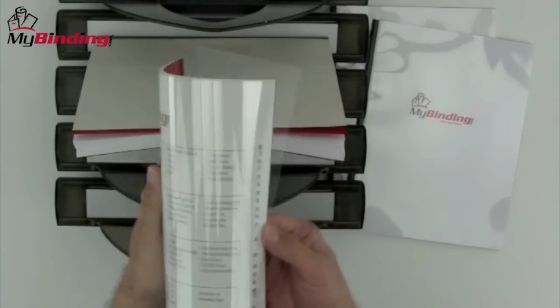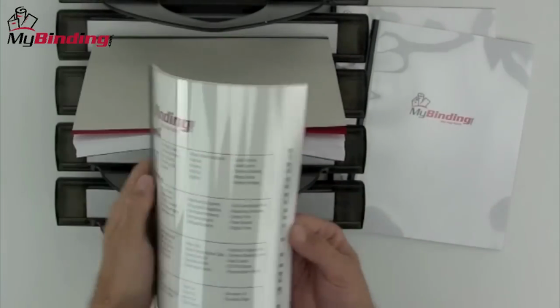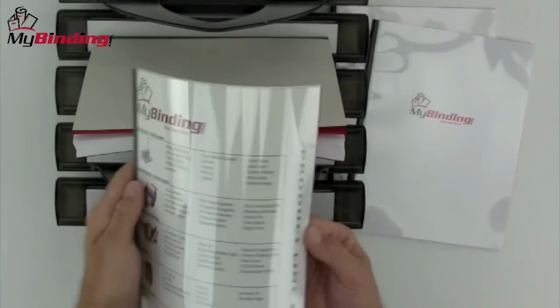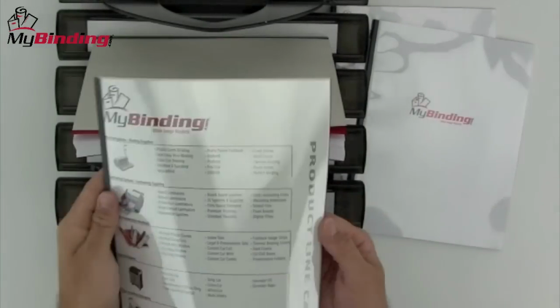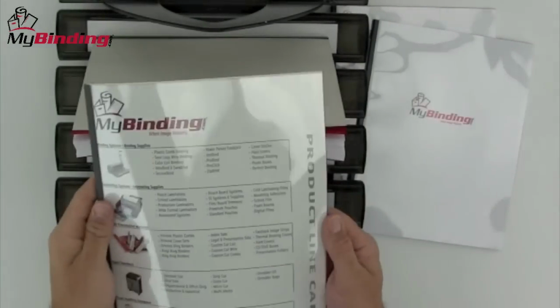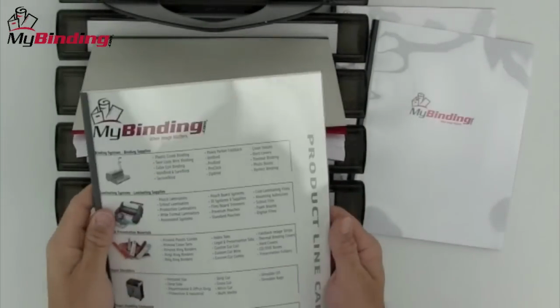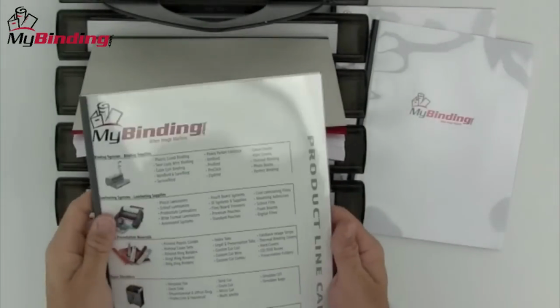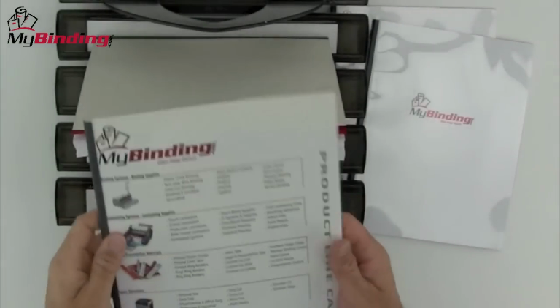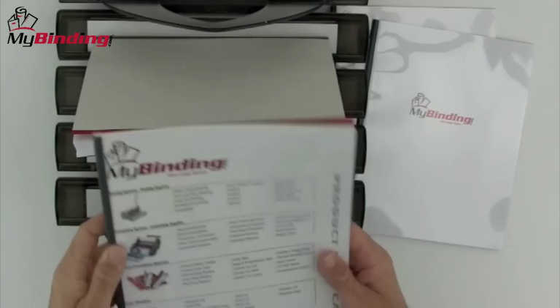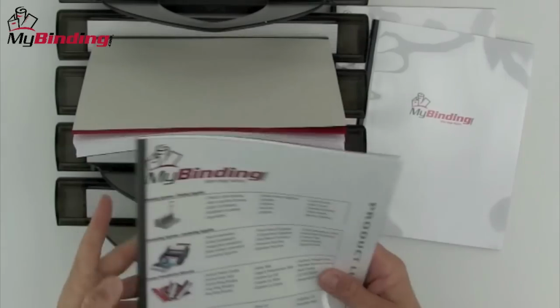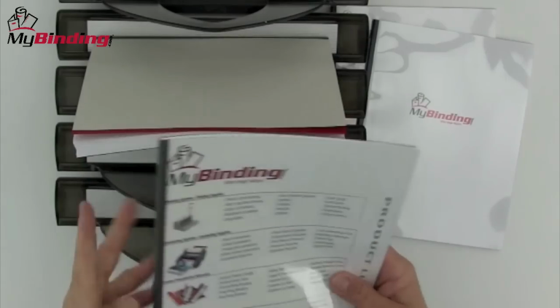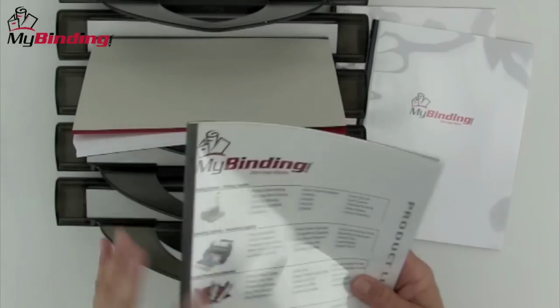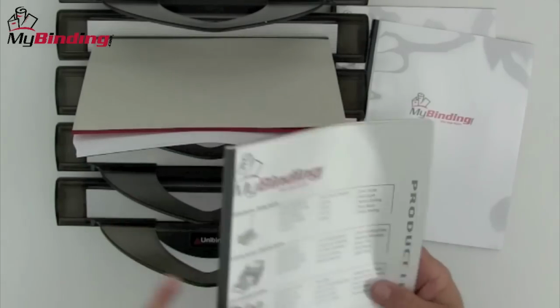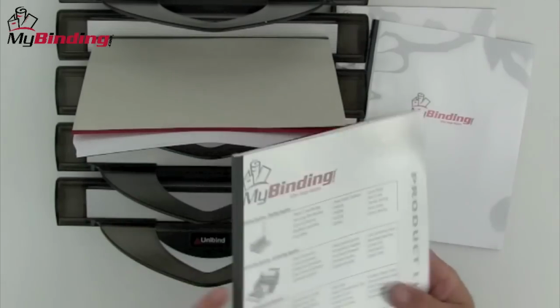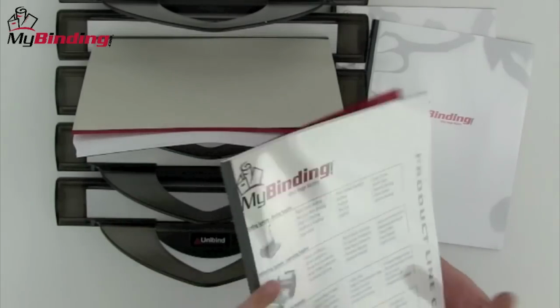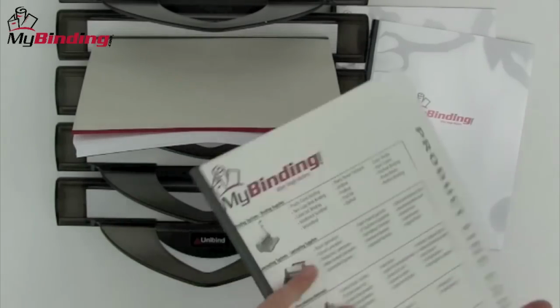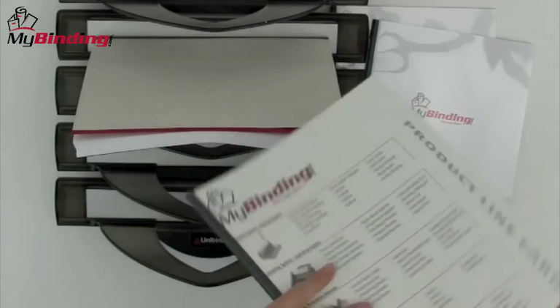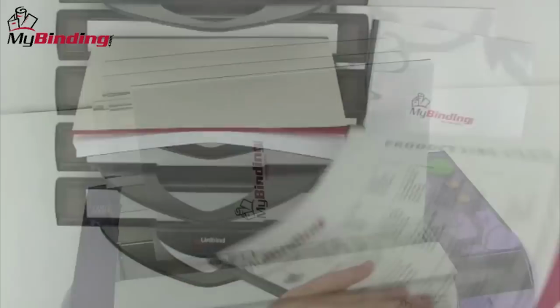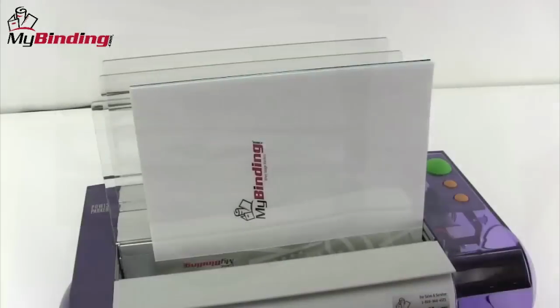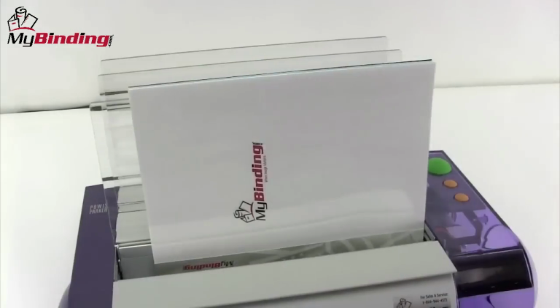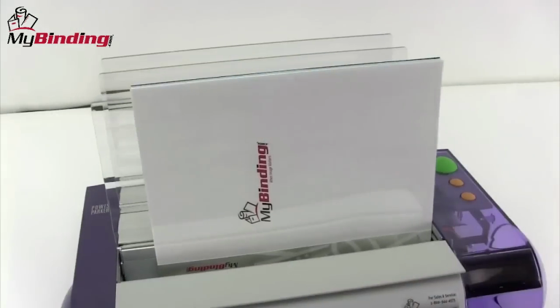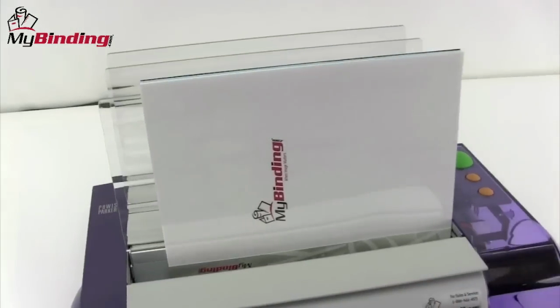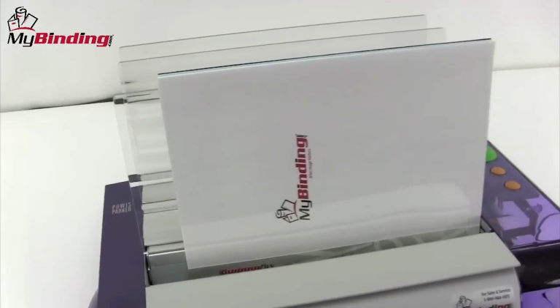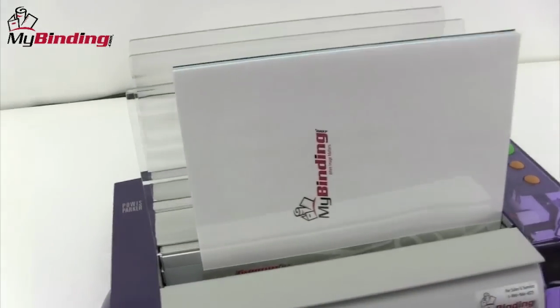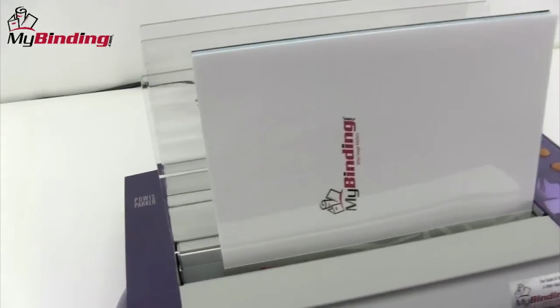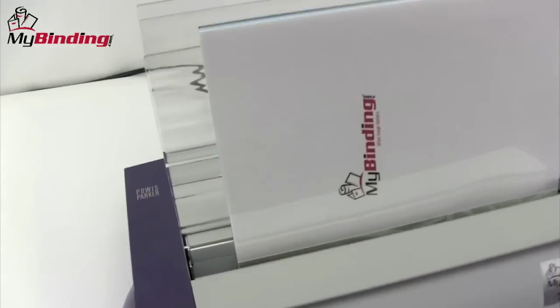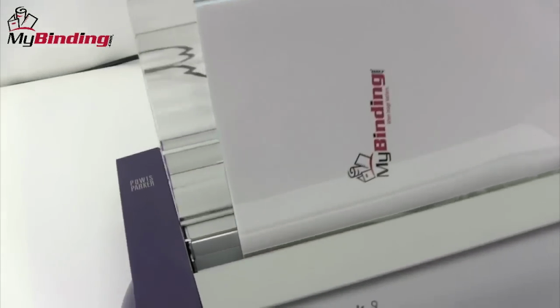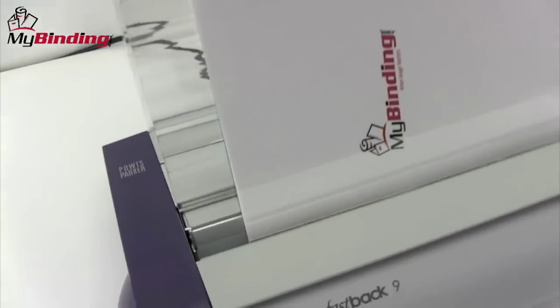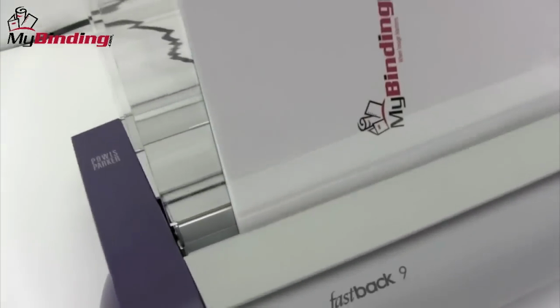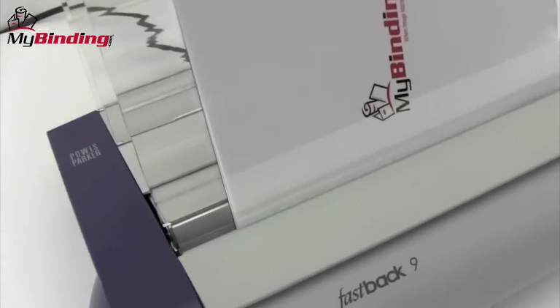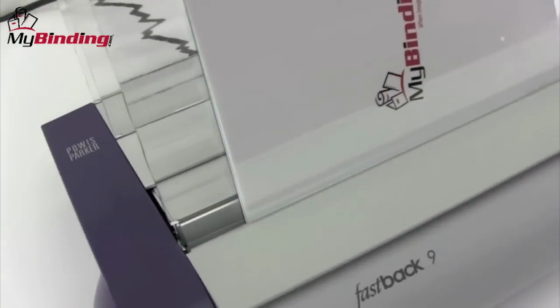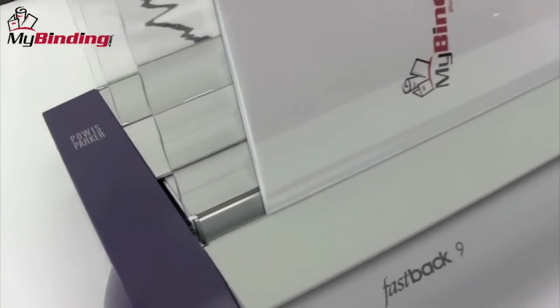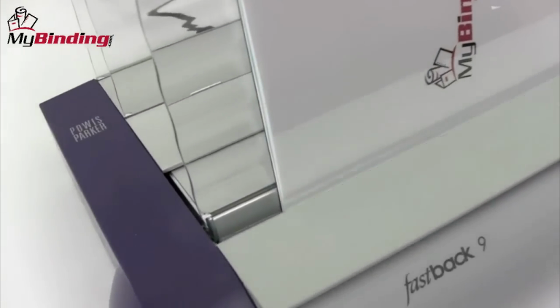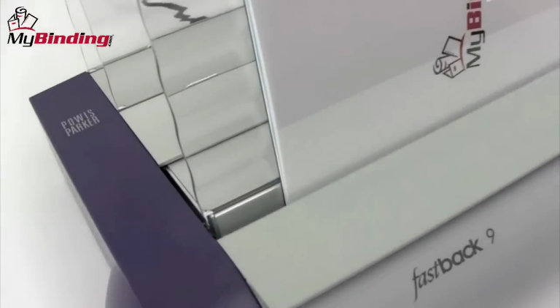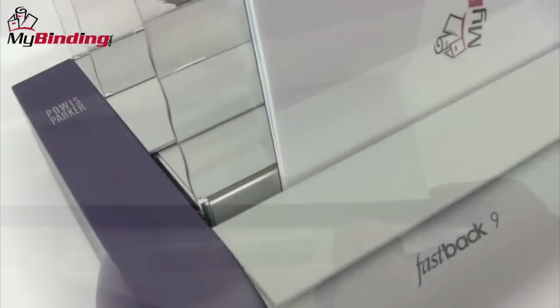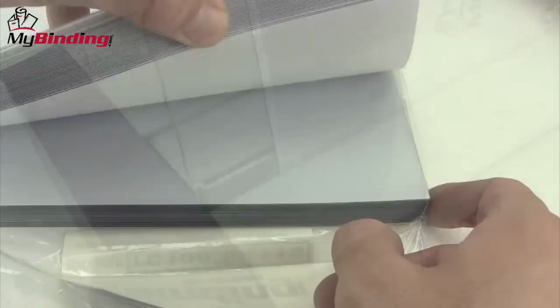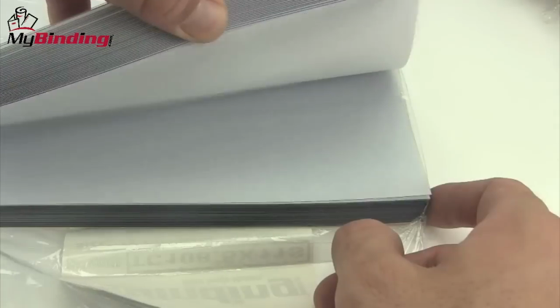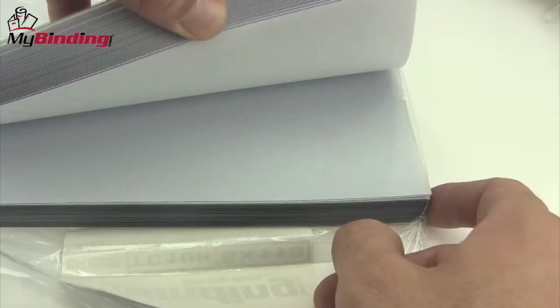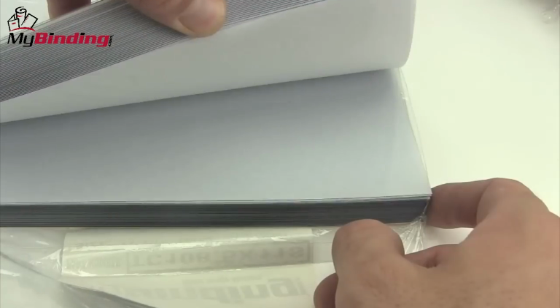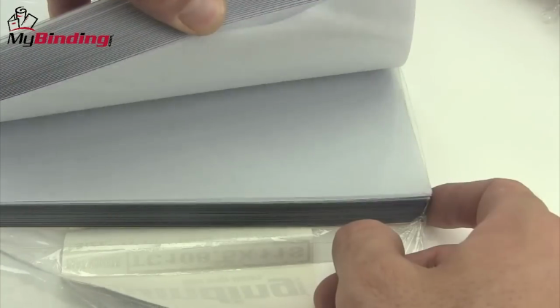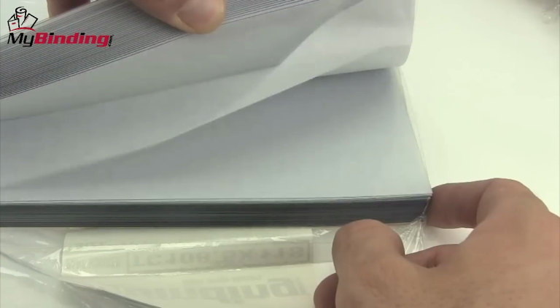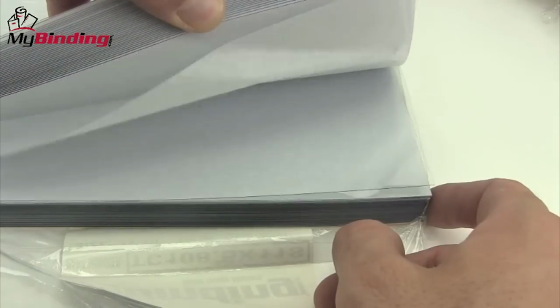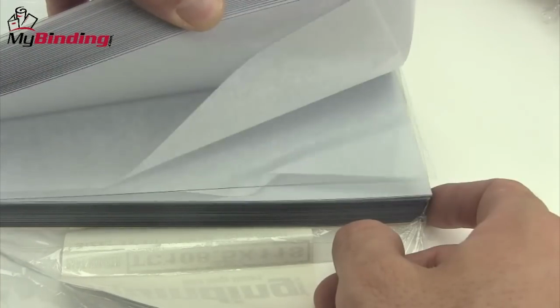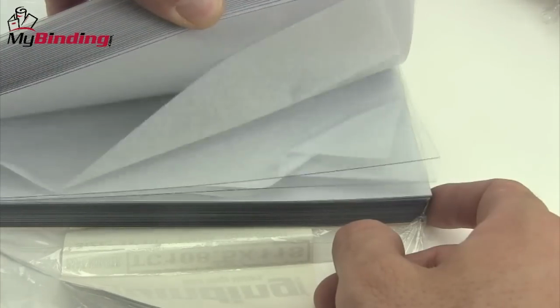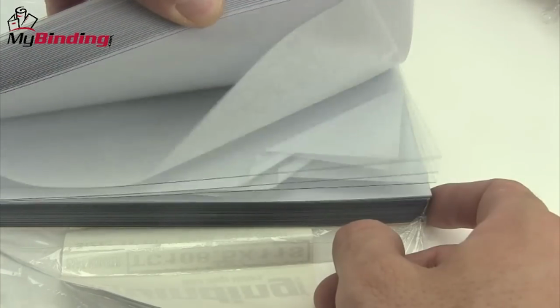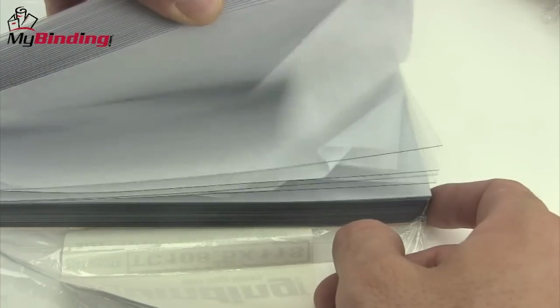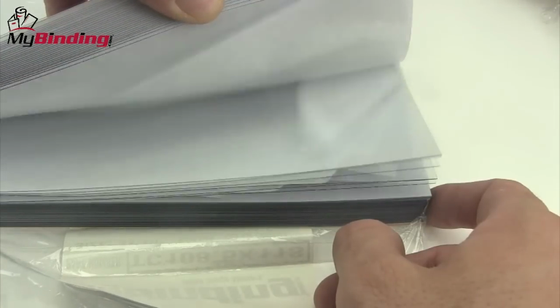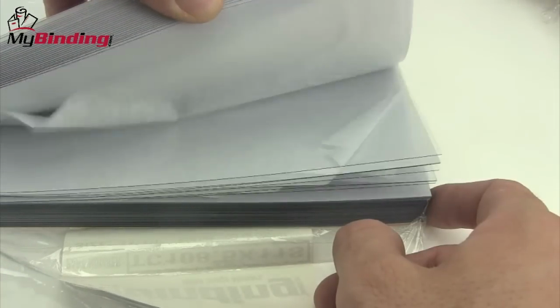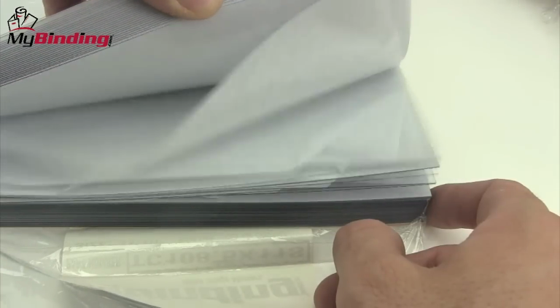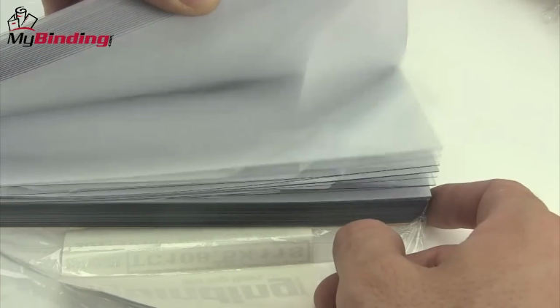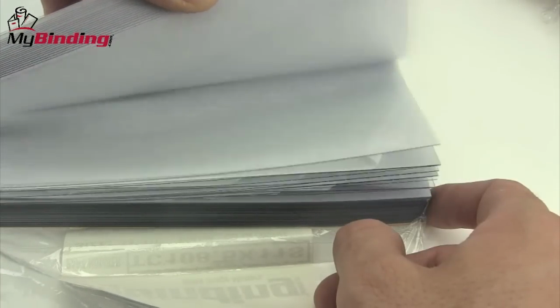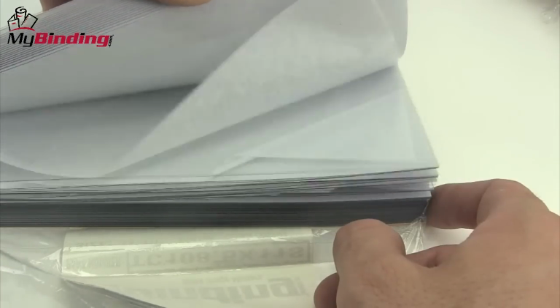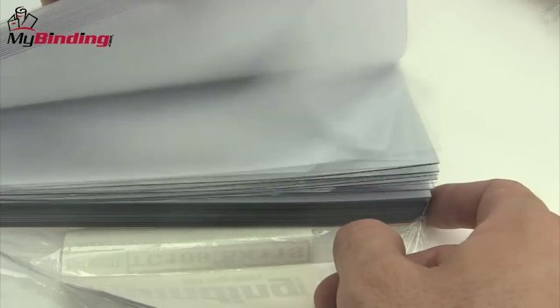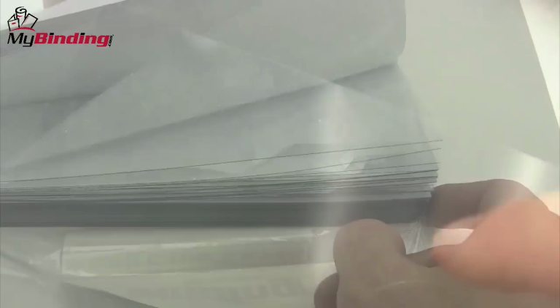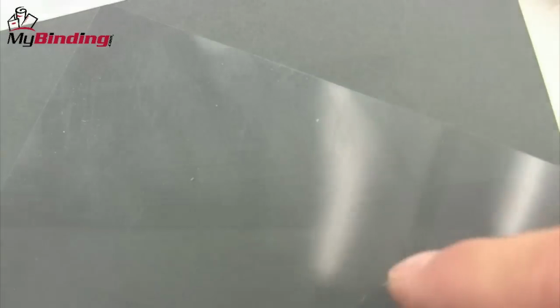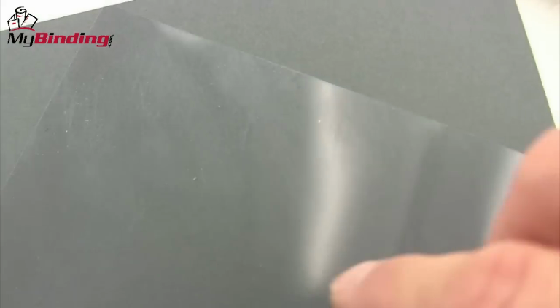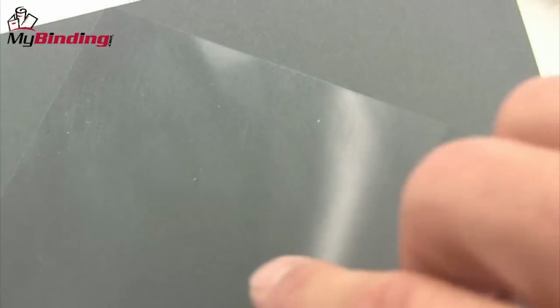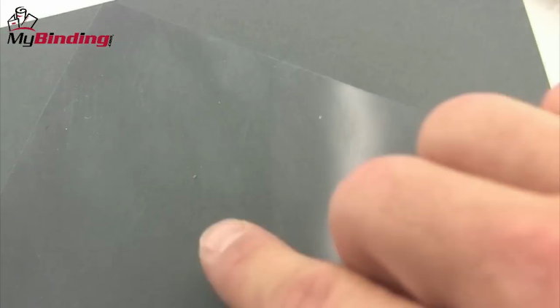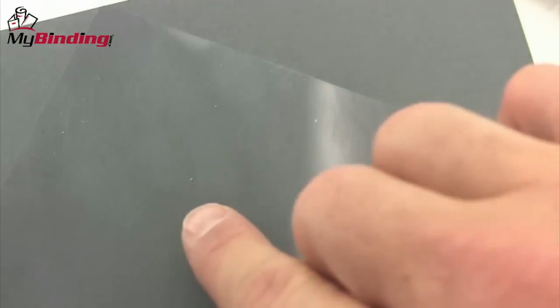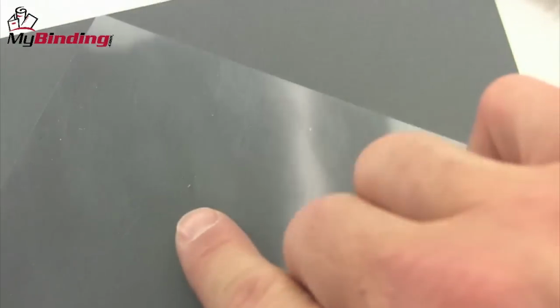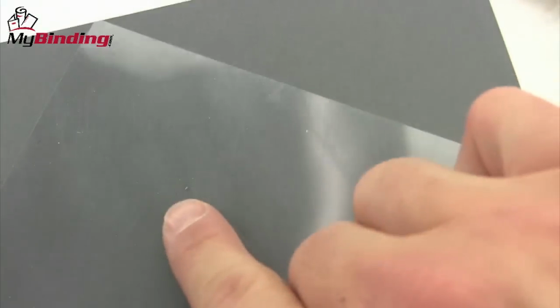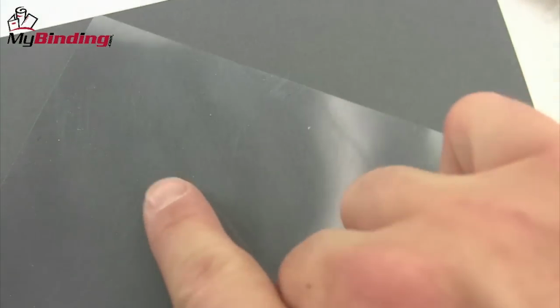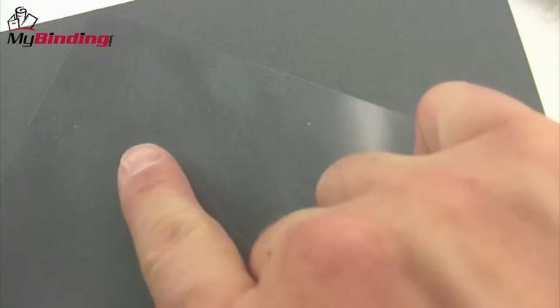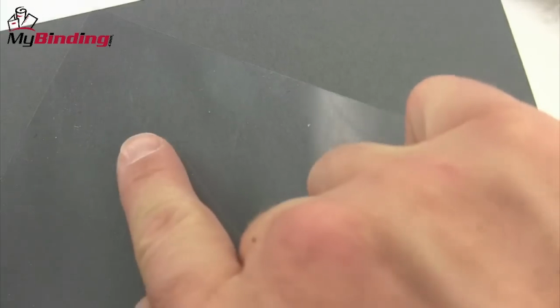Most of our covers are heat resistant for use with thermal binding systems. And since every single clear cover is separated by a buffer sheet, there are no scratches.